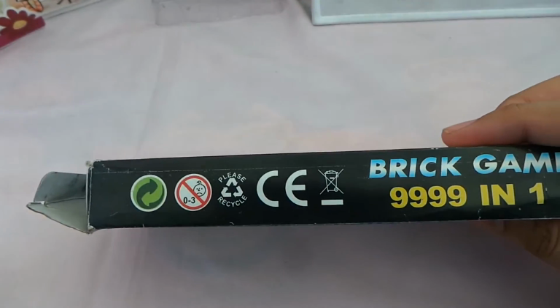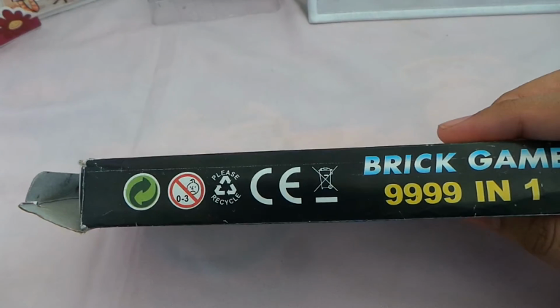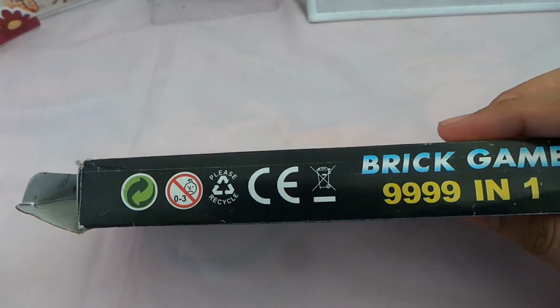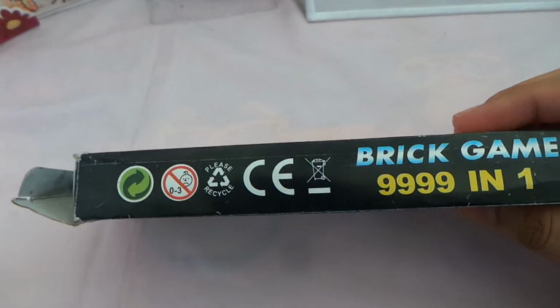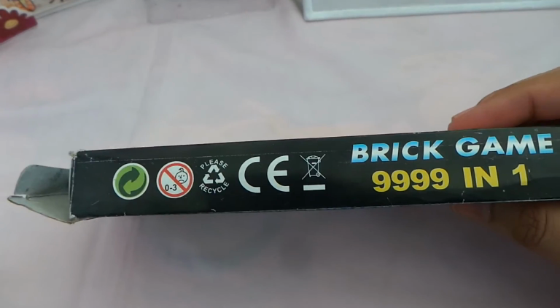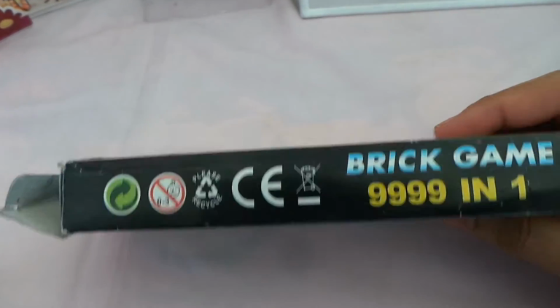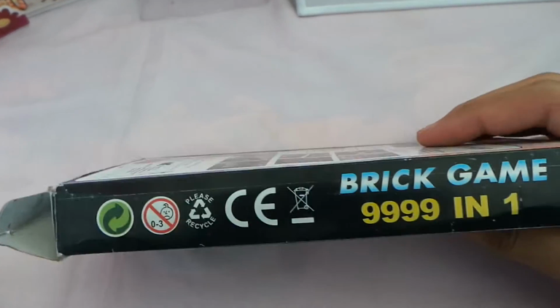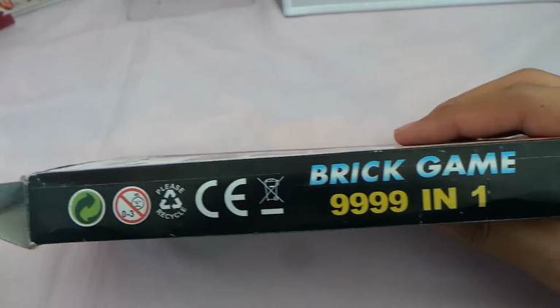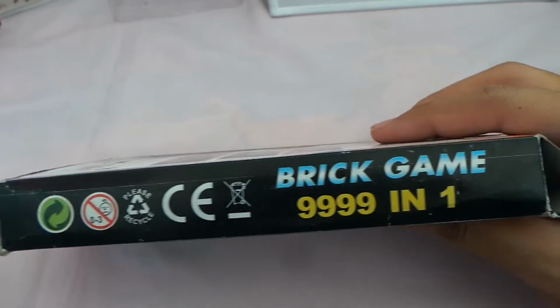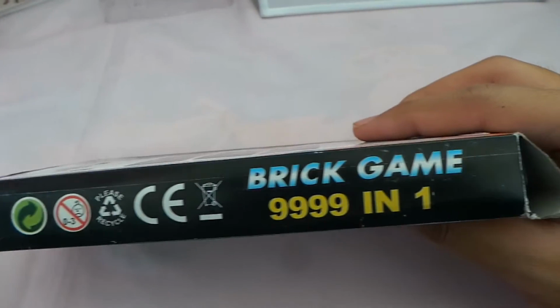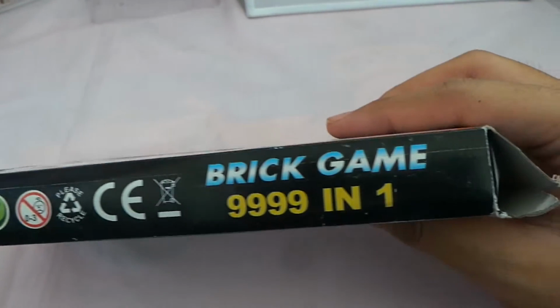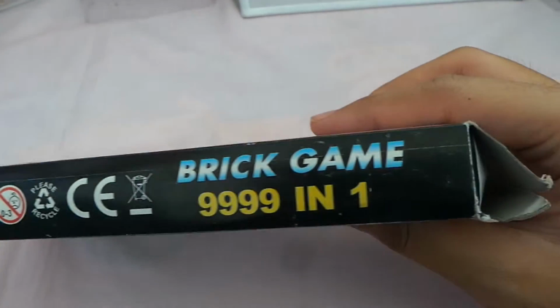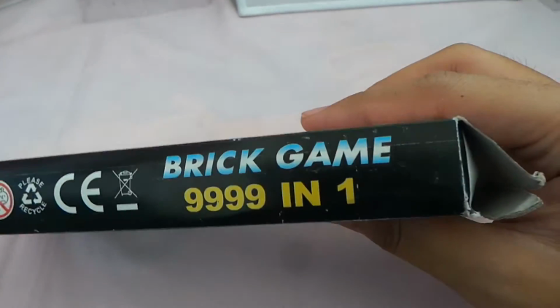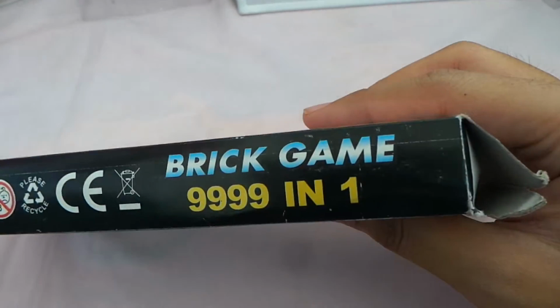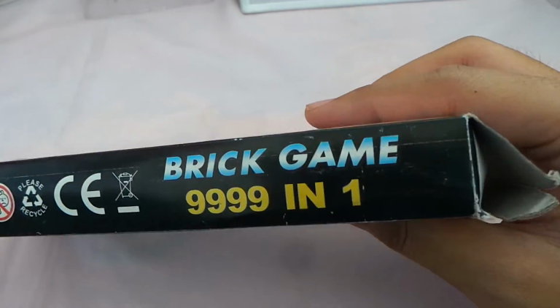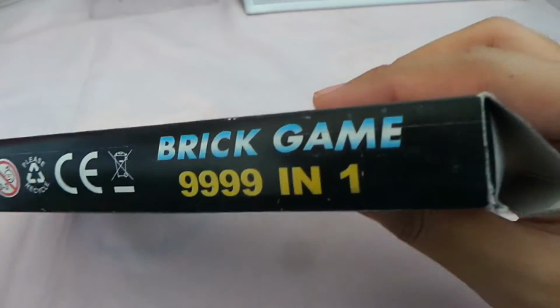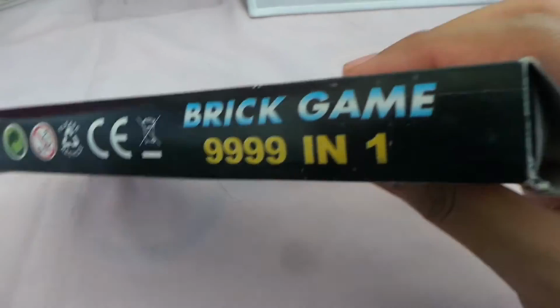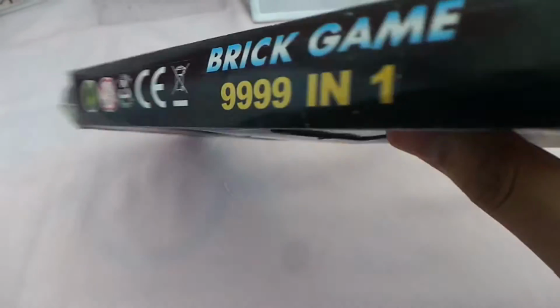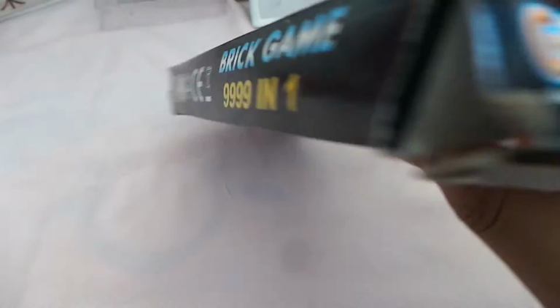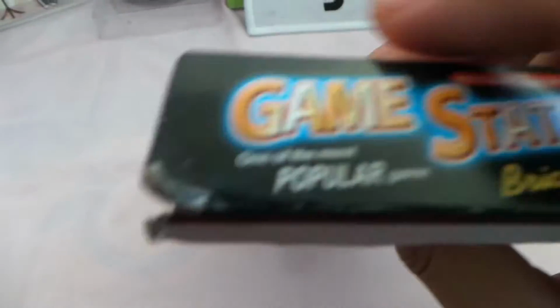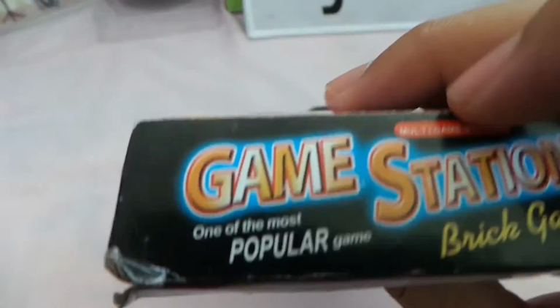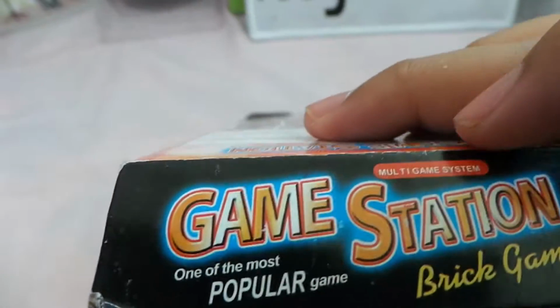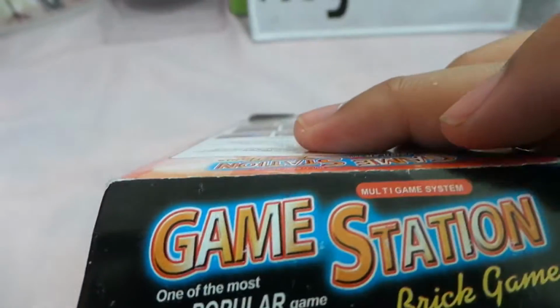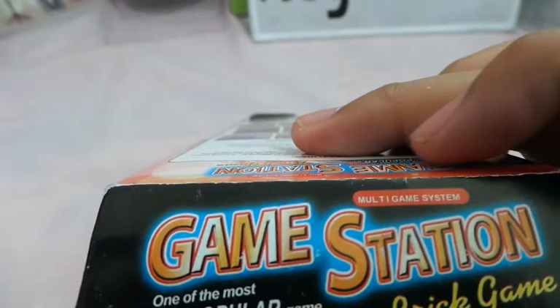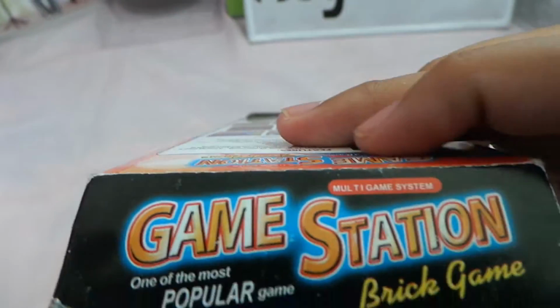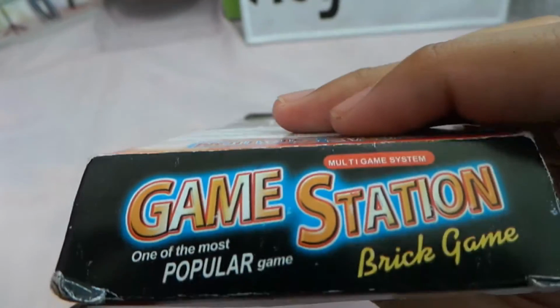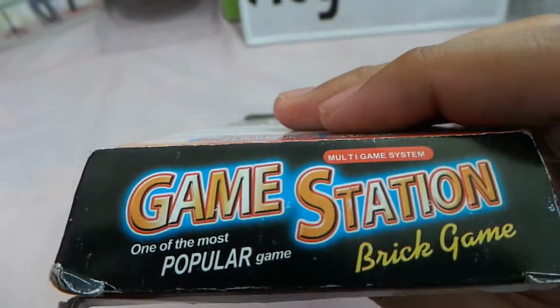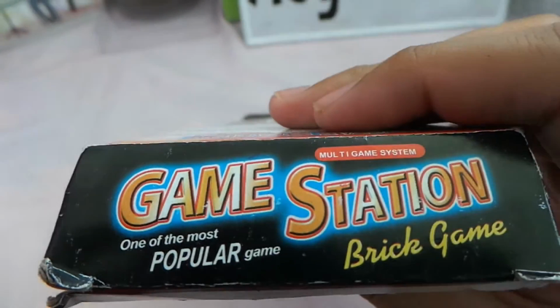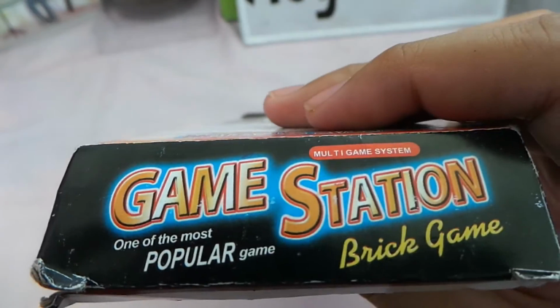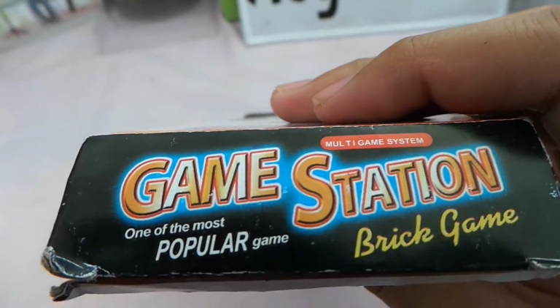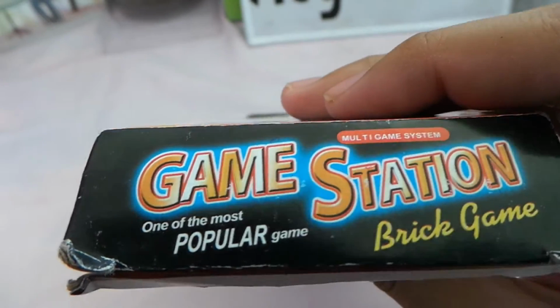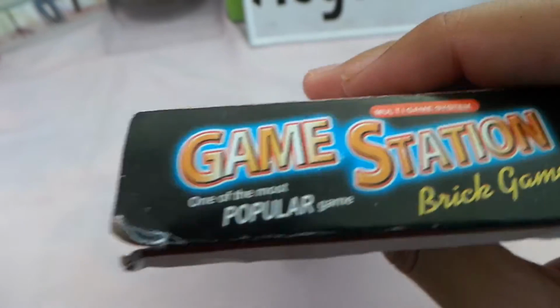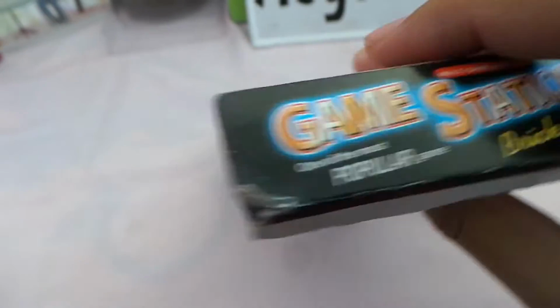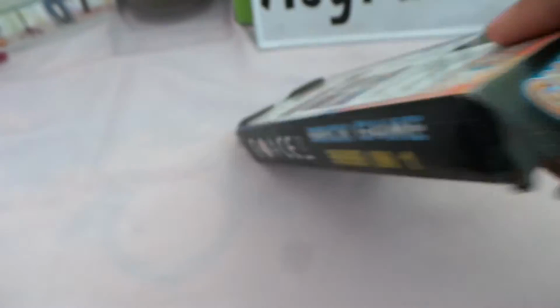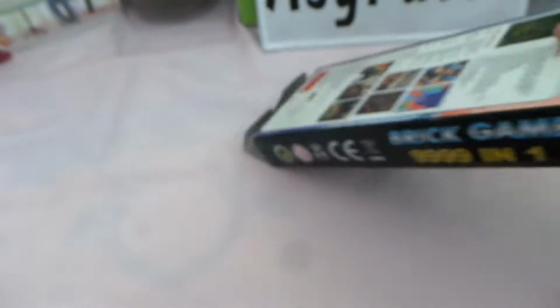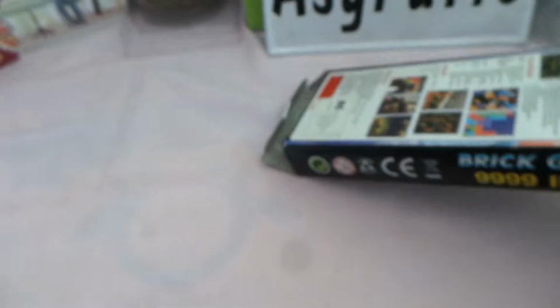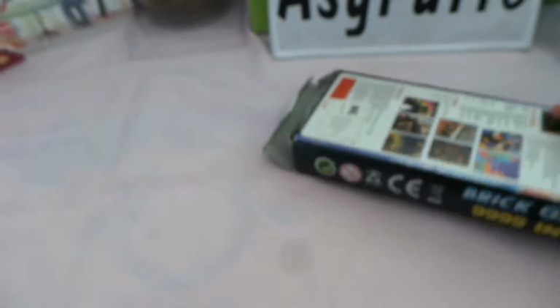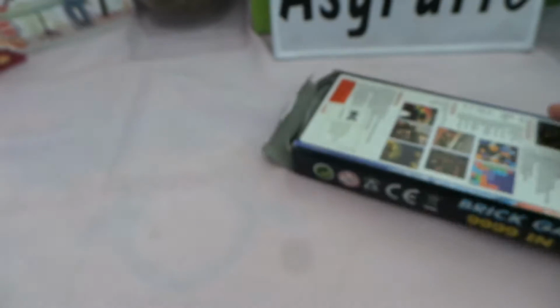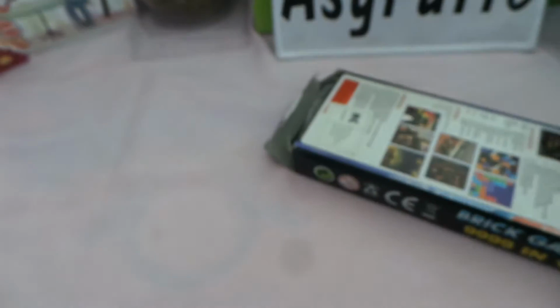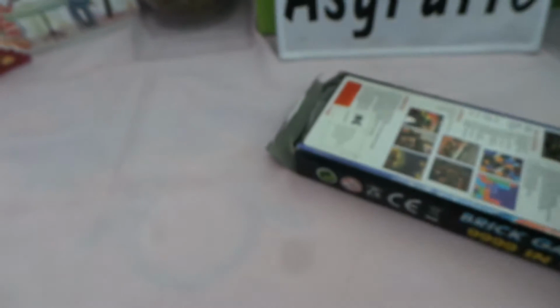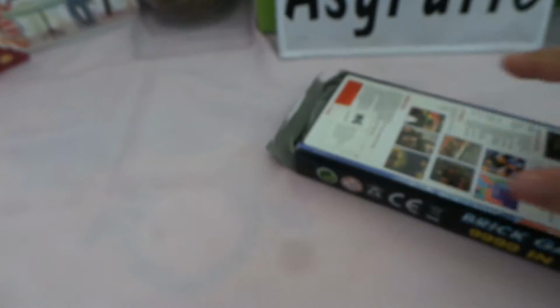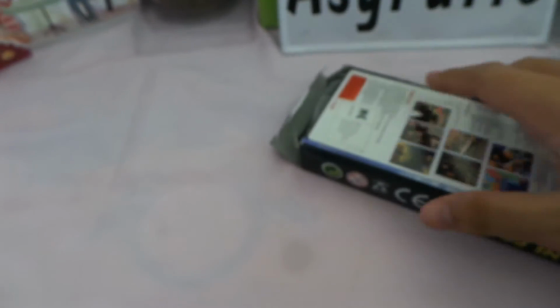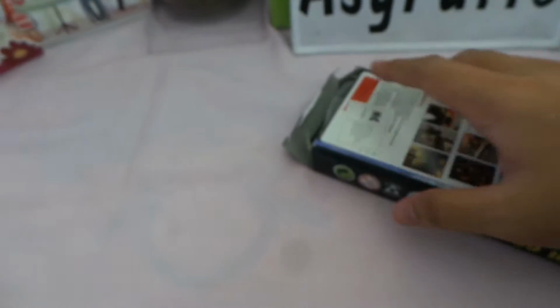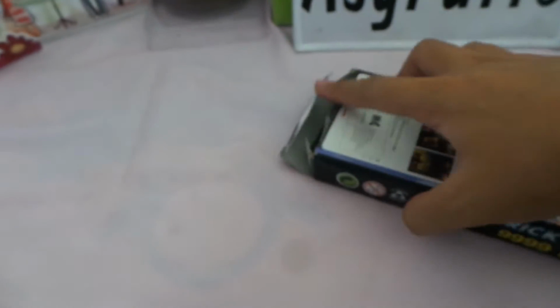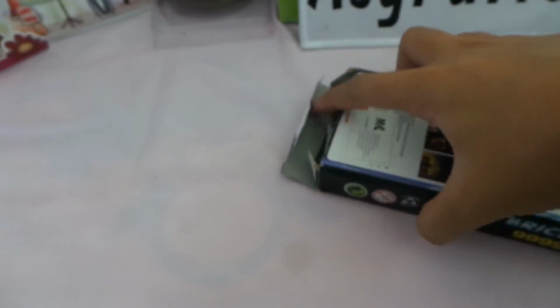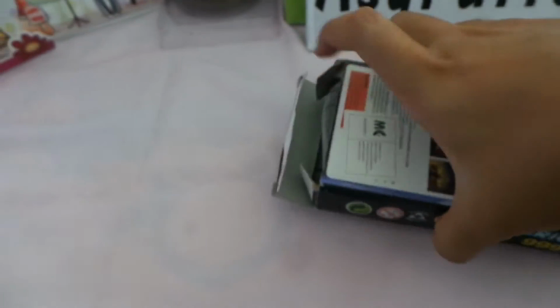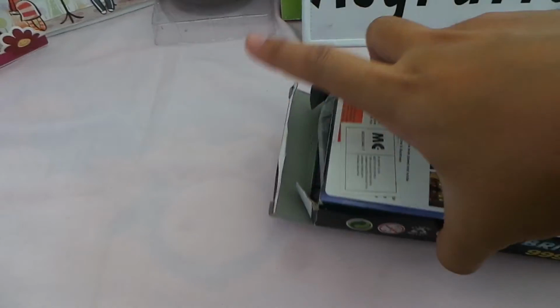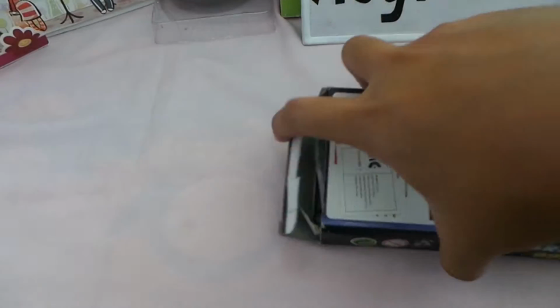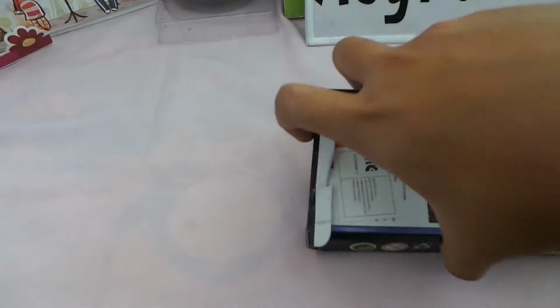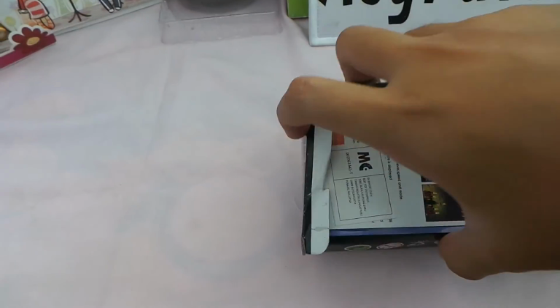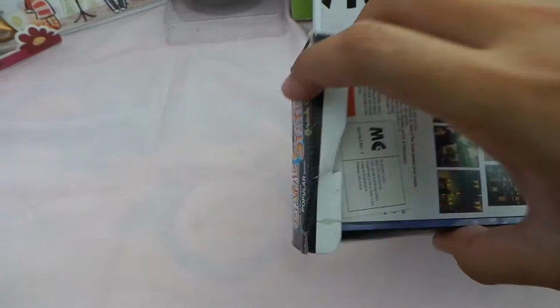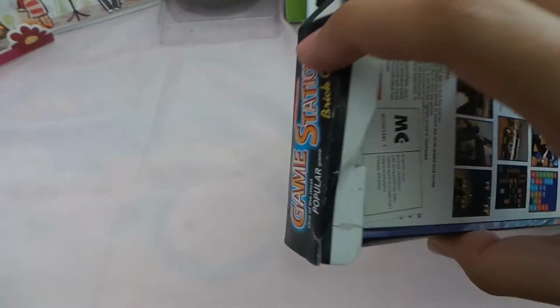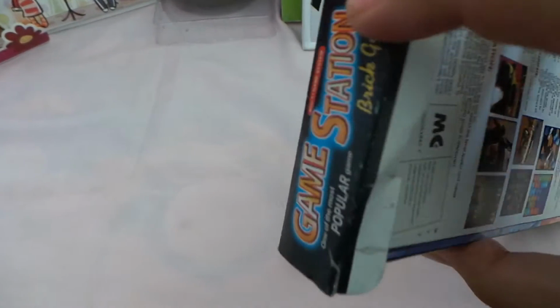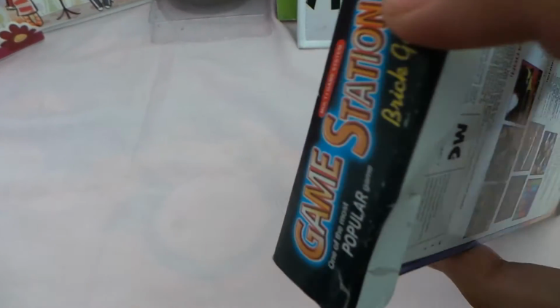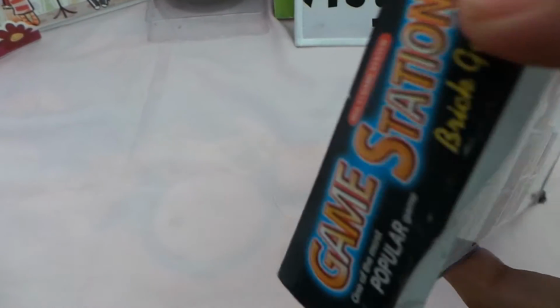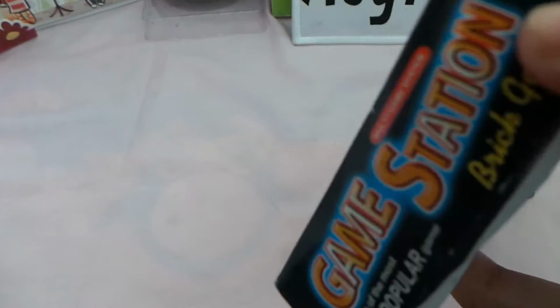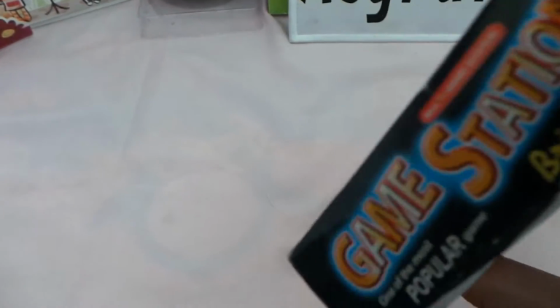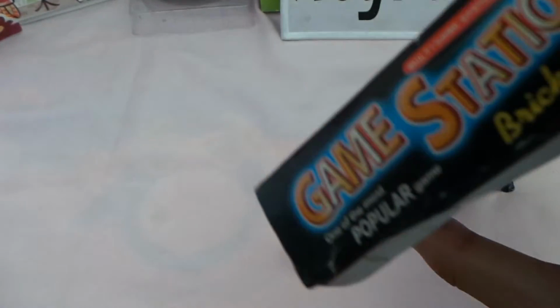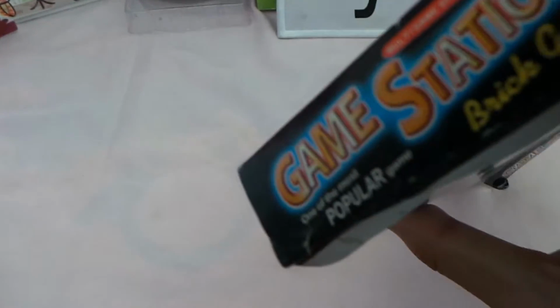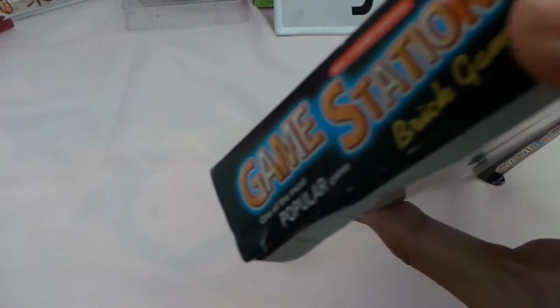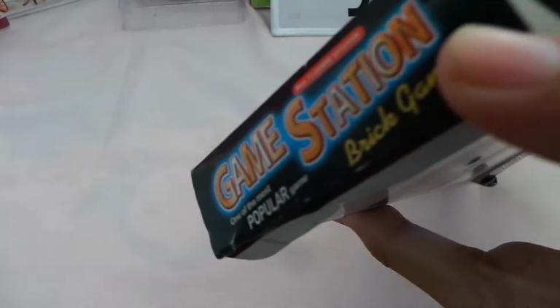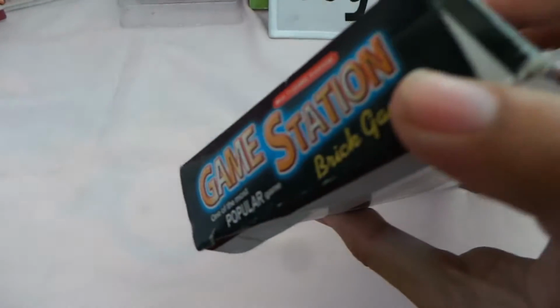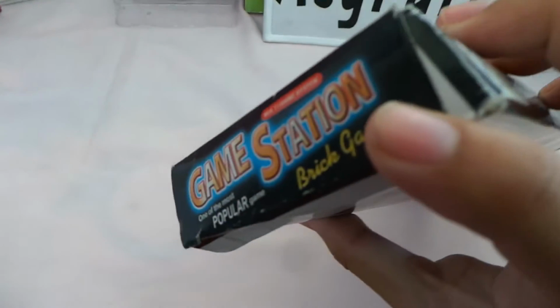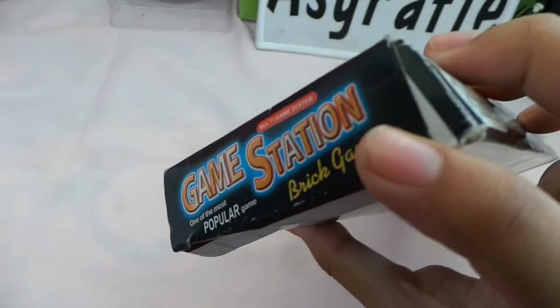The egg-cold comes out. This is the egg-colder egg-cold egg.